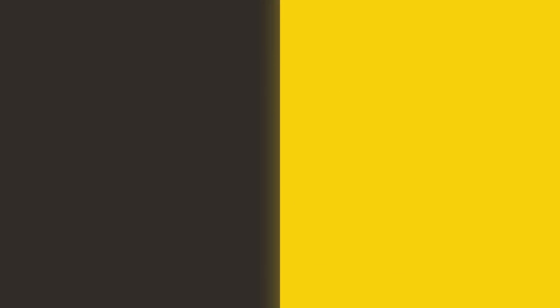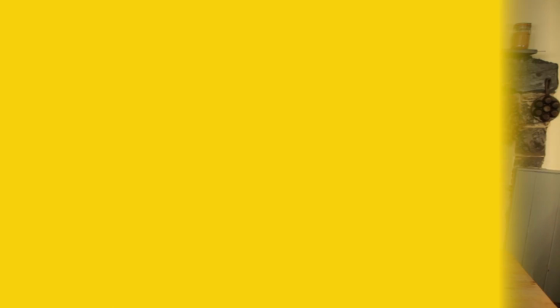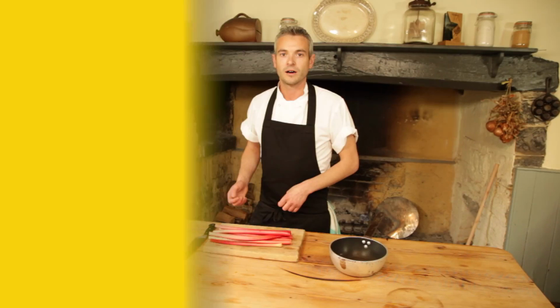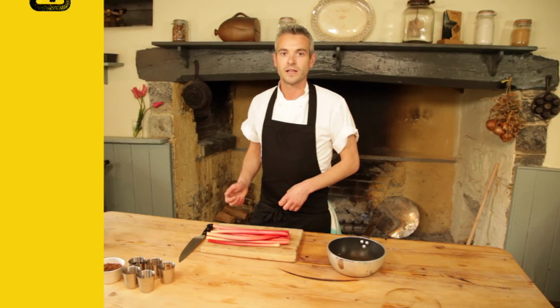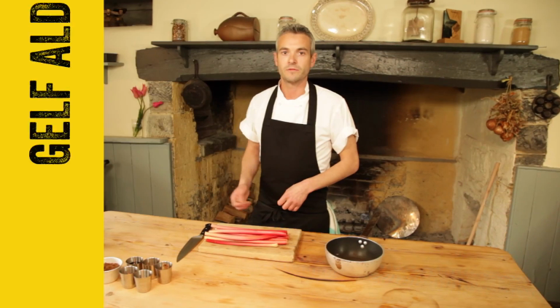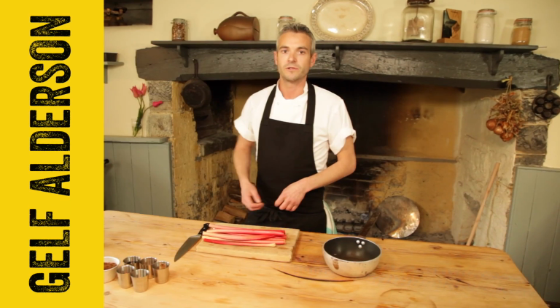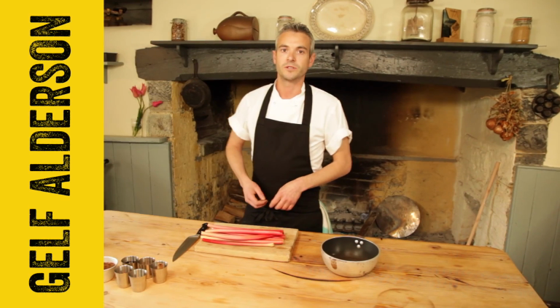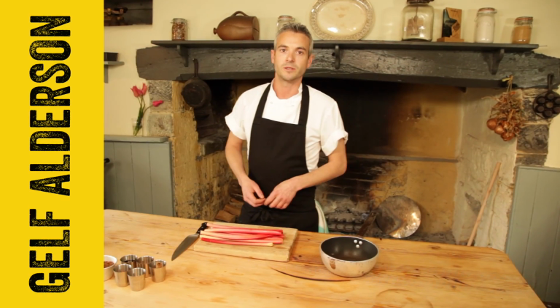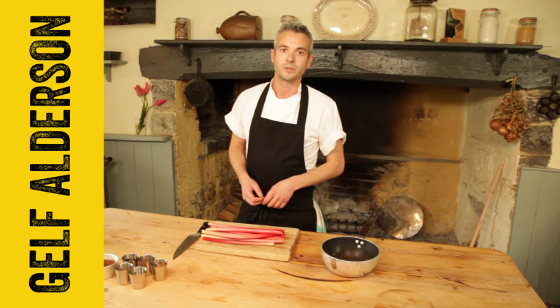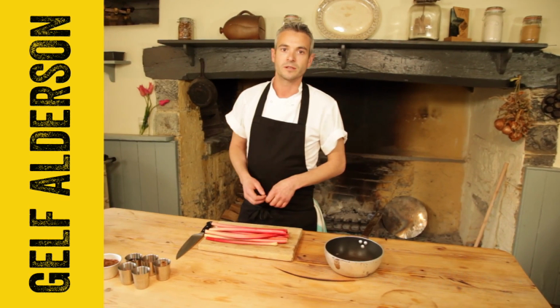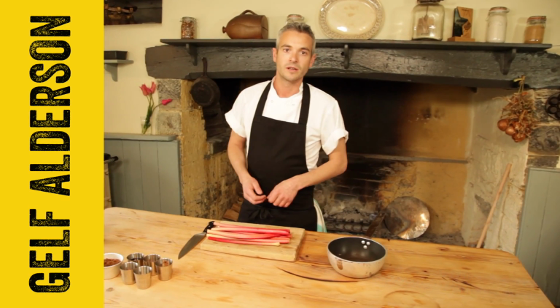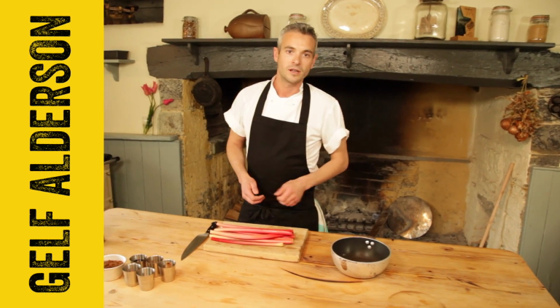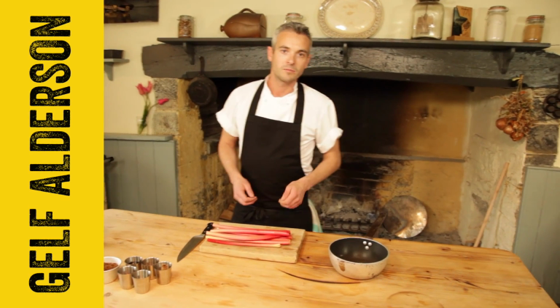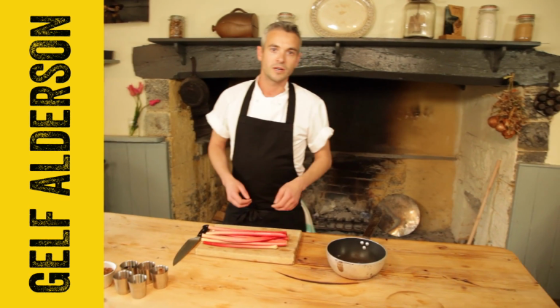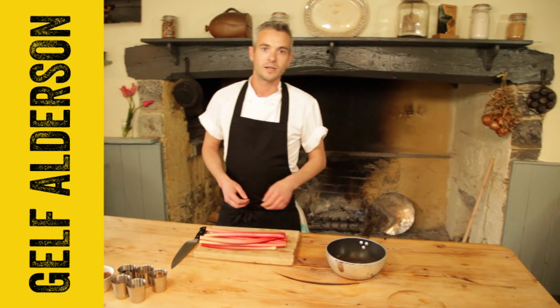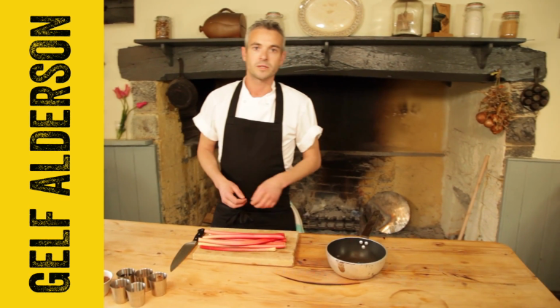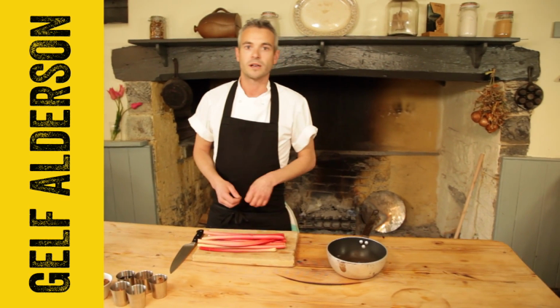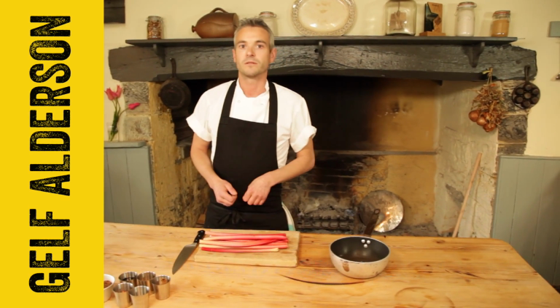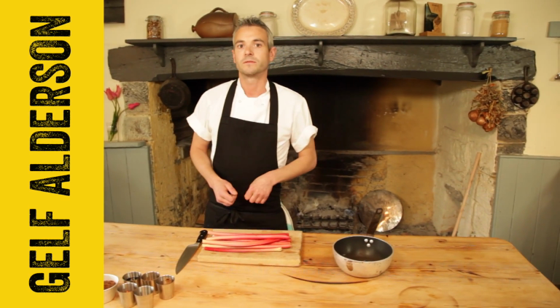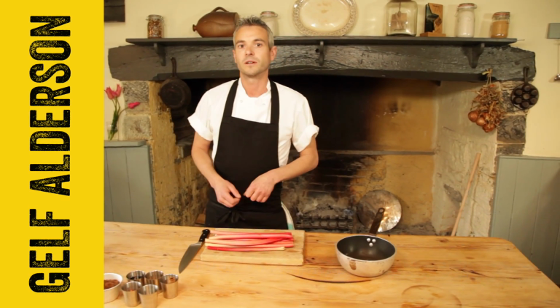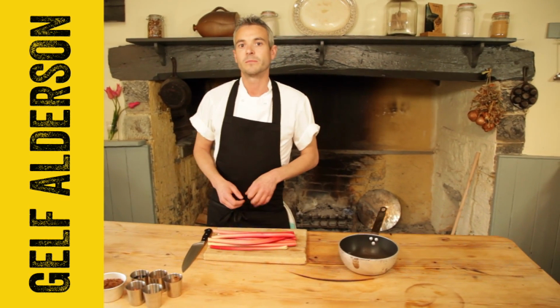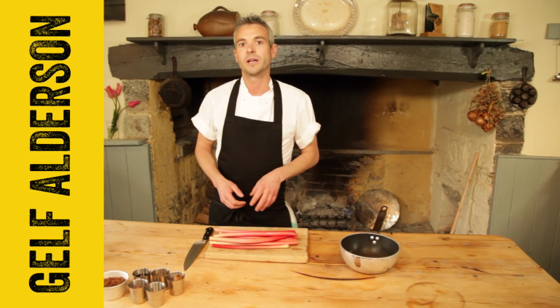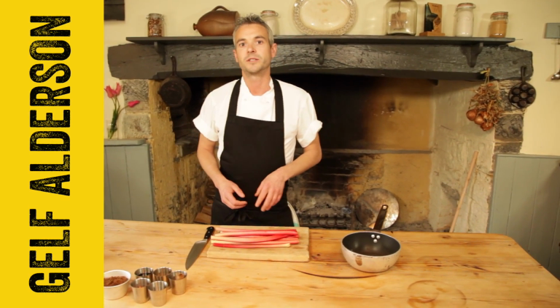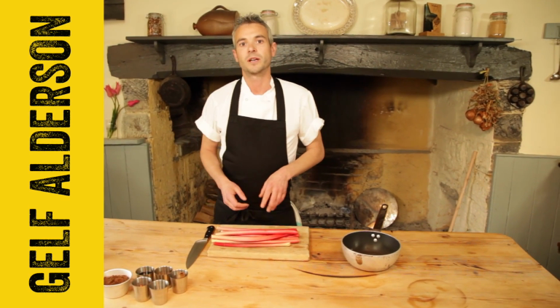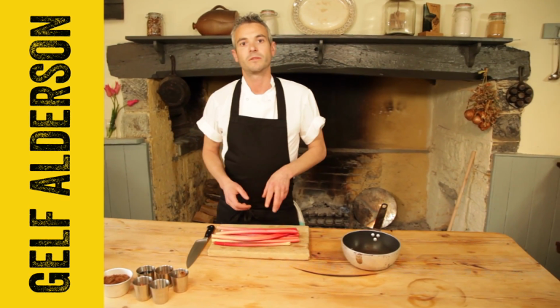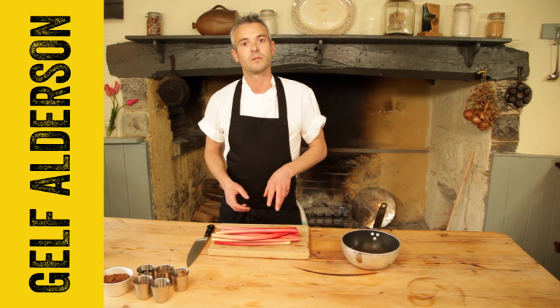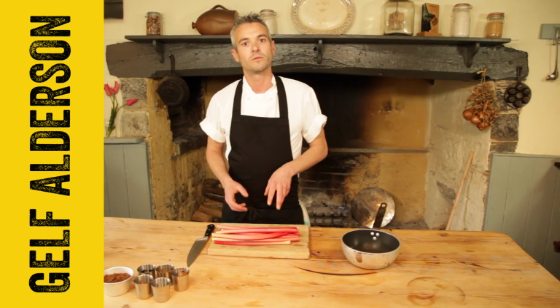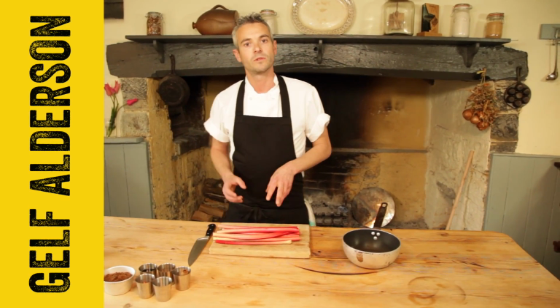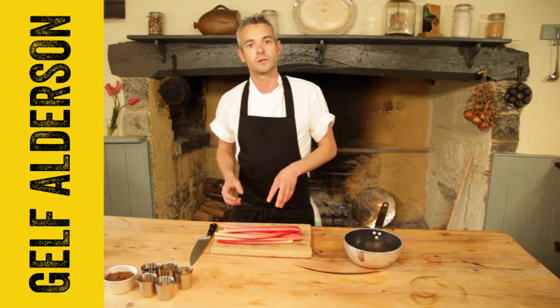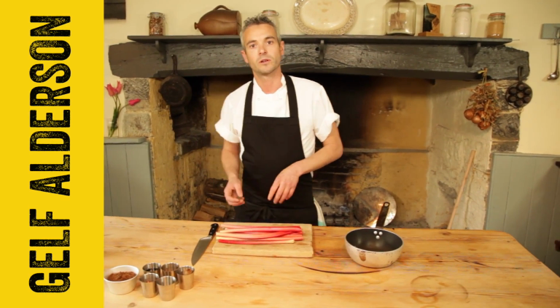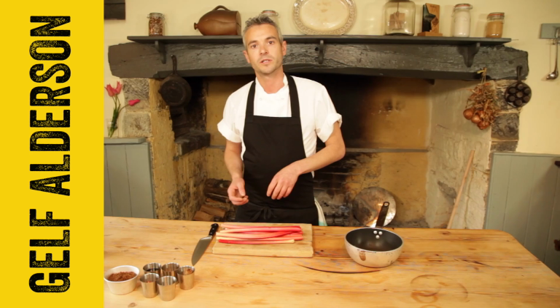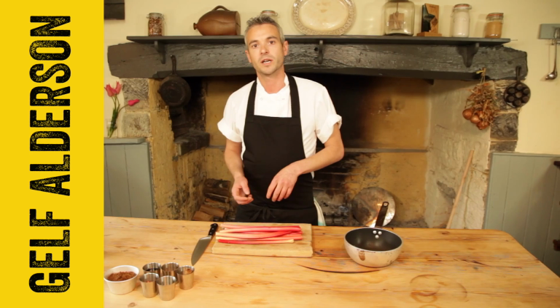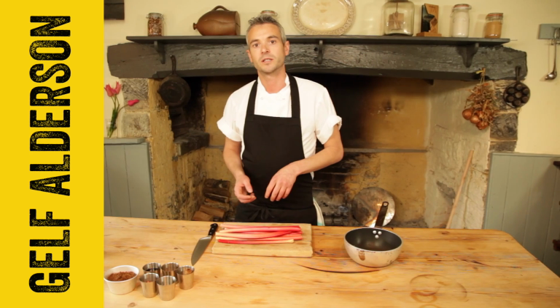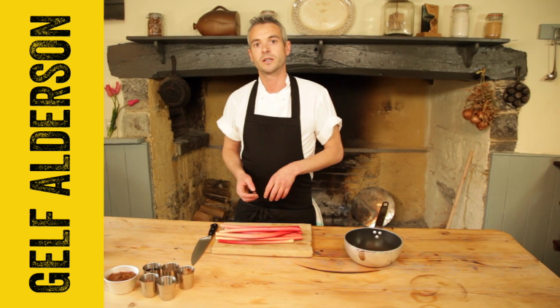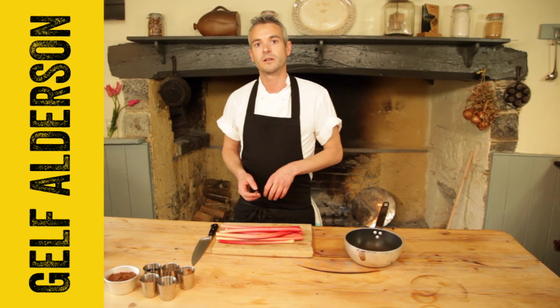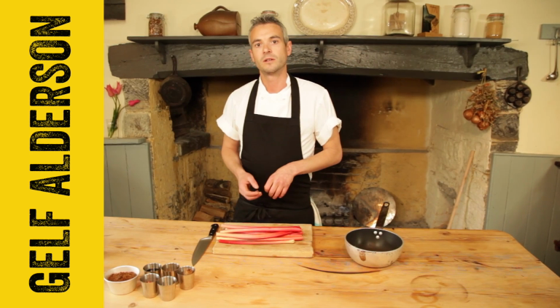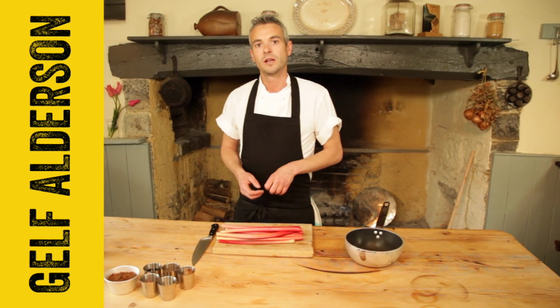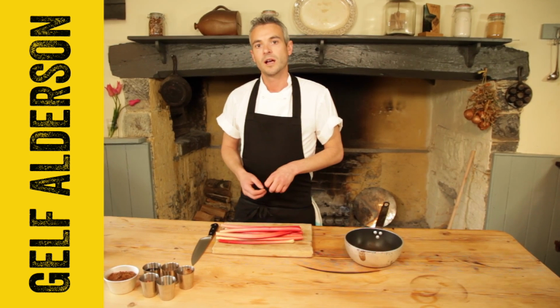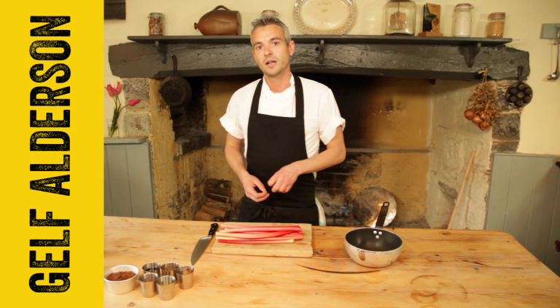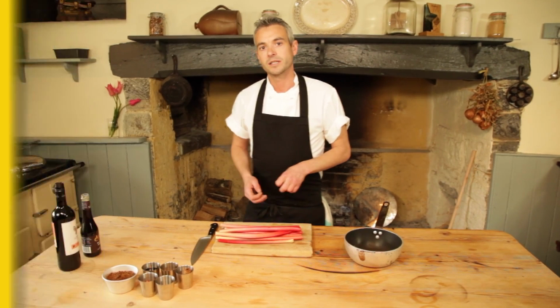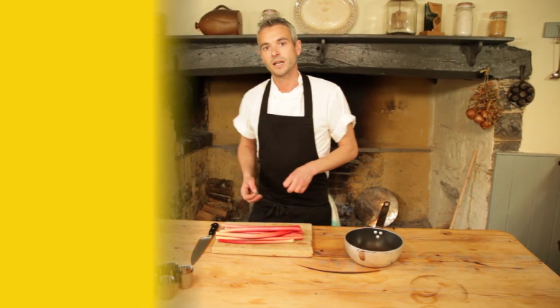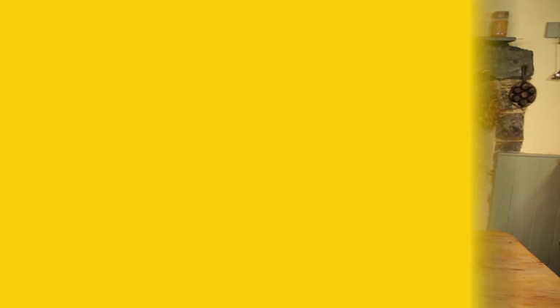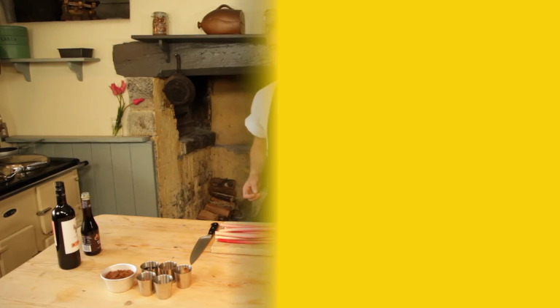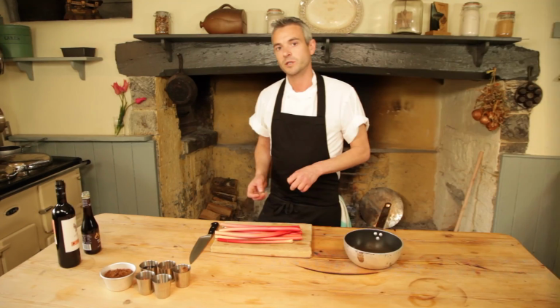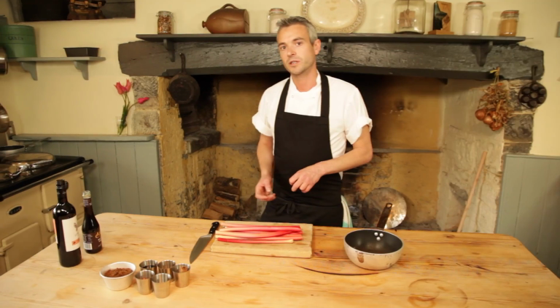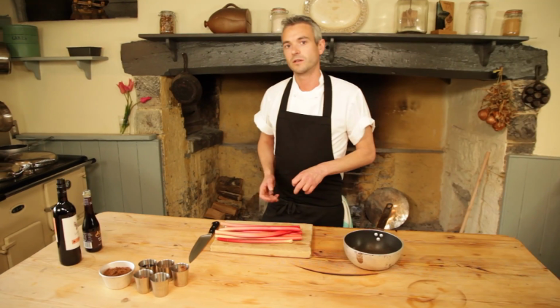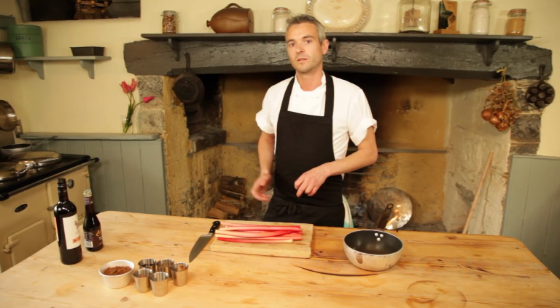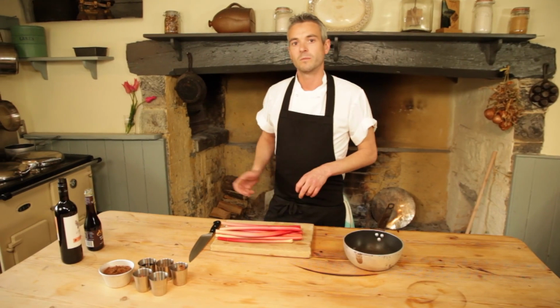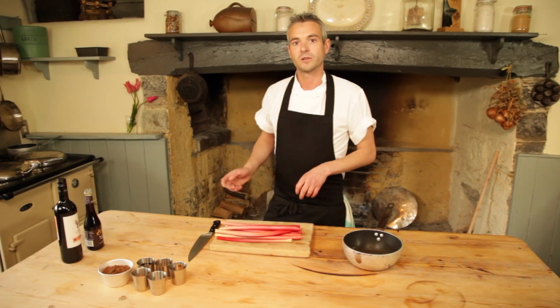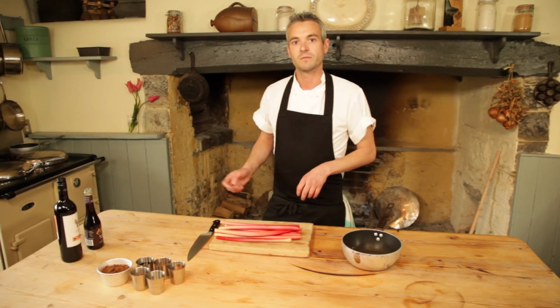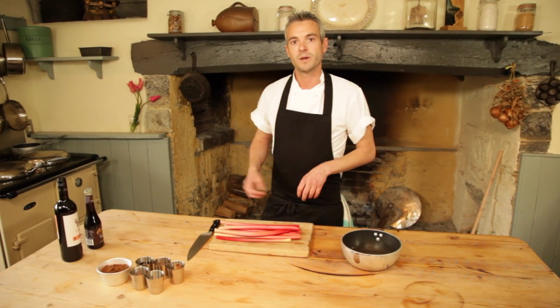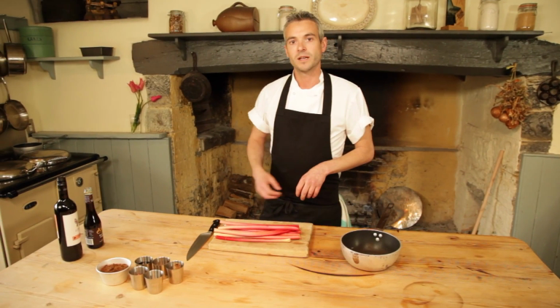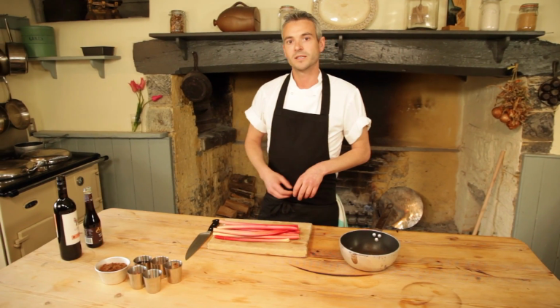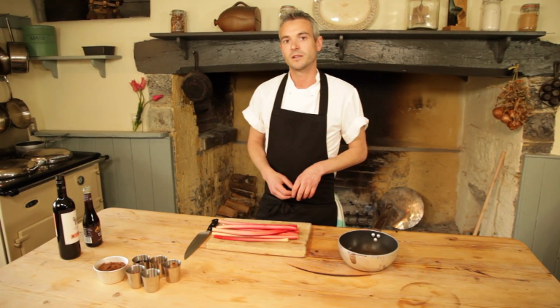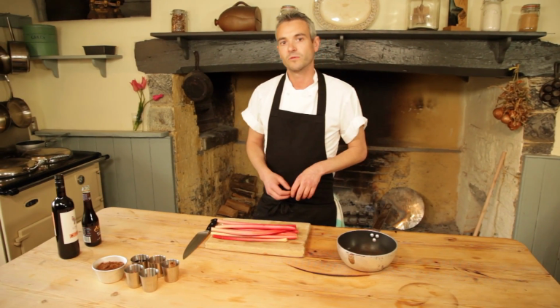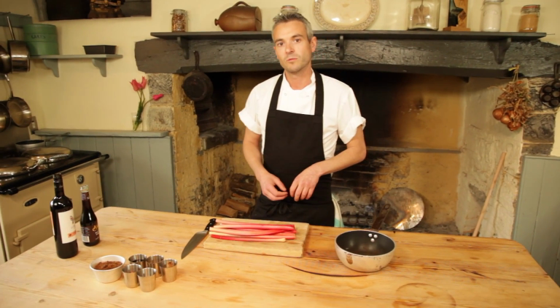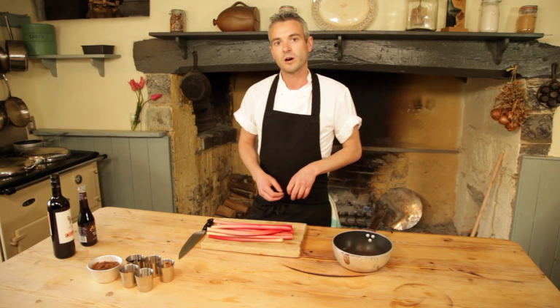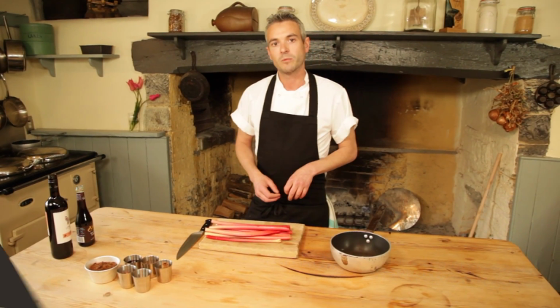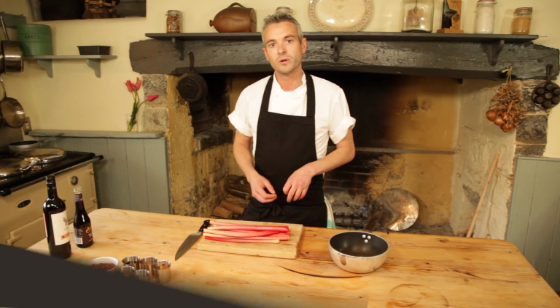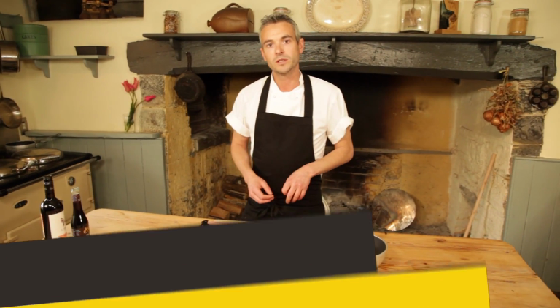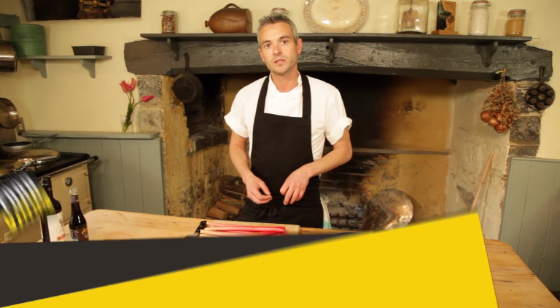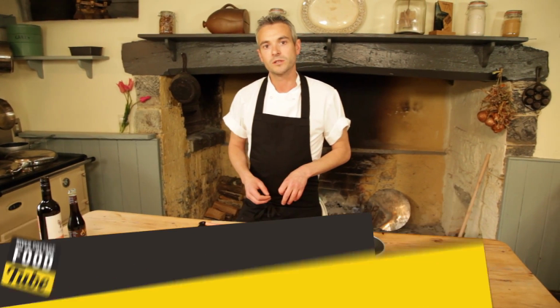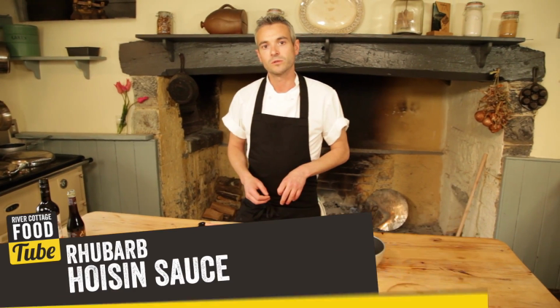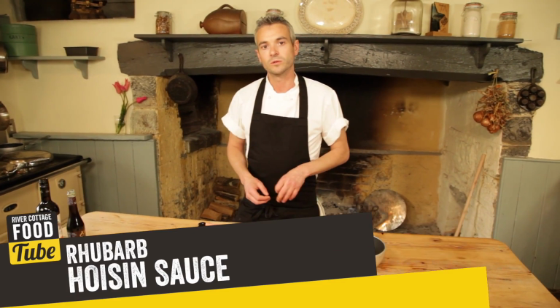Hi there Foodtubers, my name's Gail. I'm Head Chef here at River Cottage HQ and today I'm going to be showing you the most amazing rhubarb hoisin sauce.